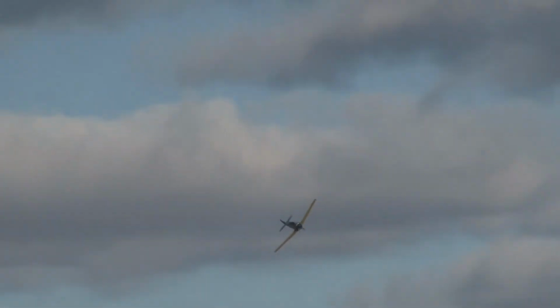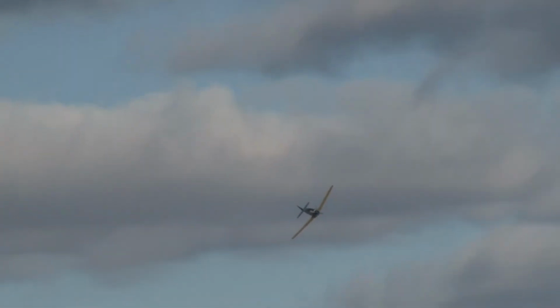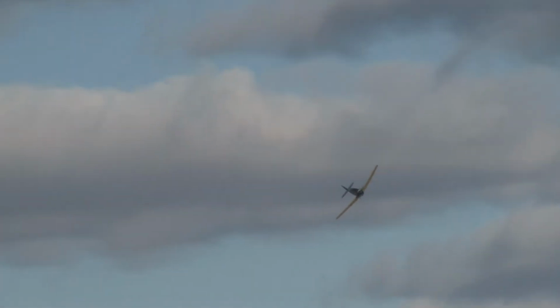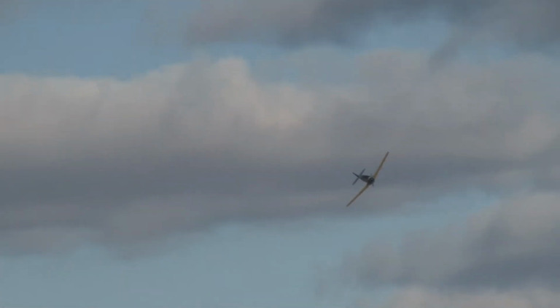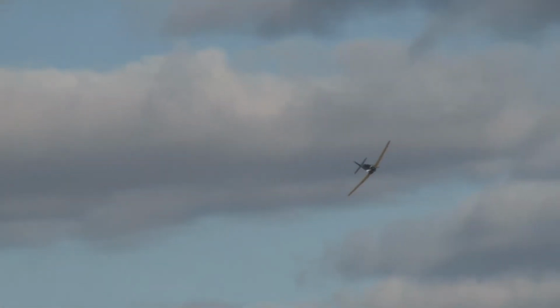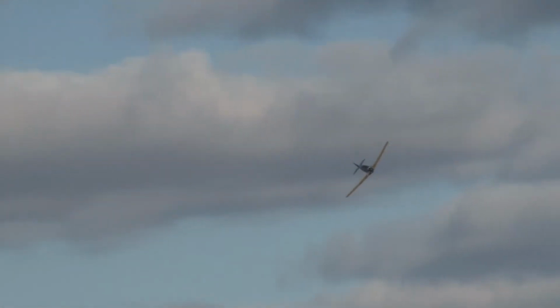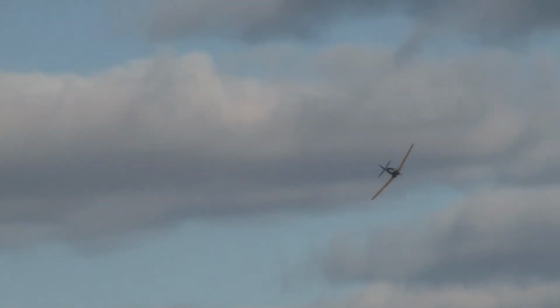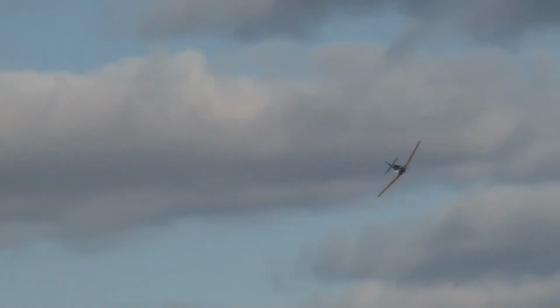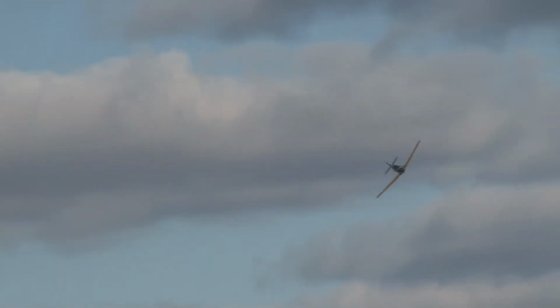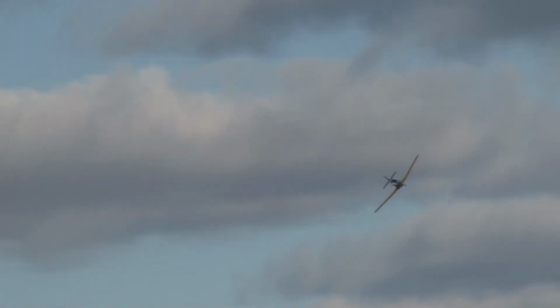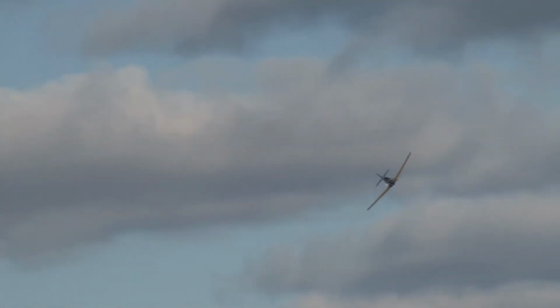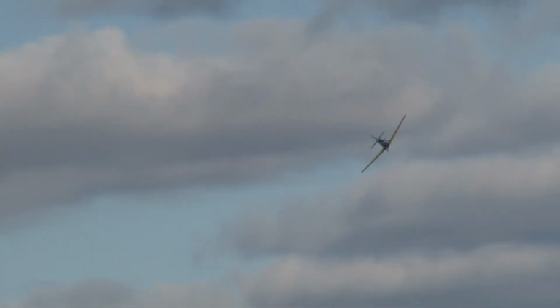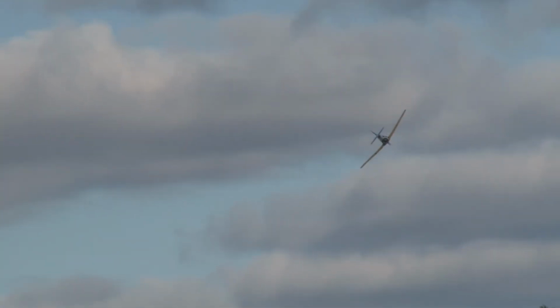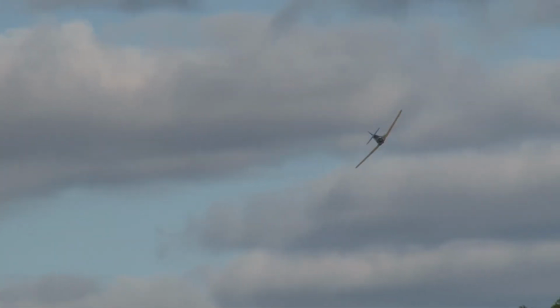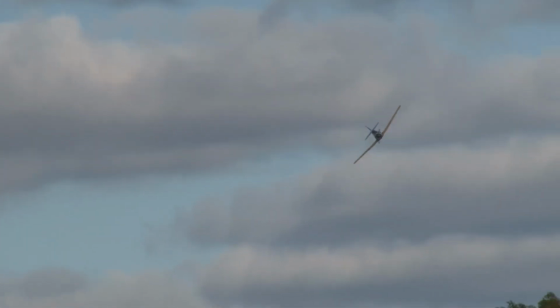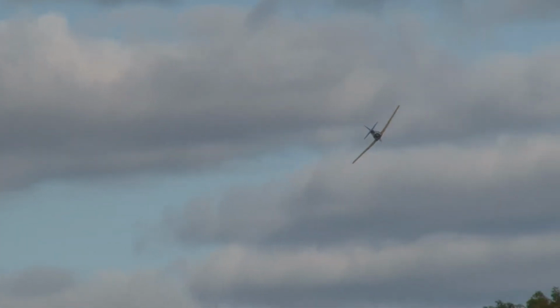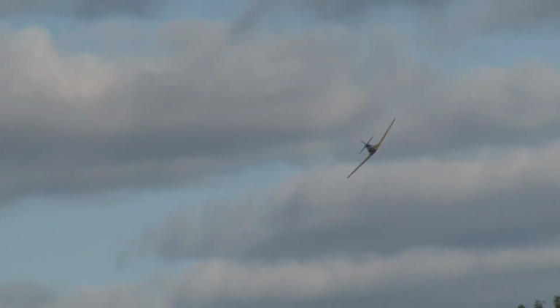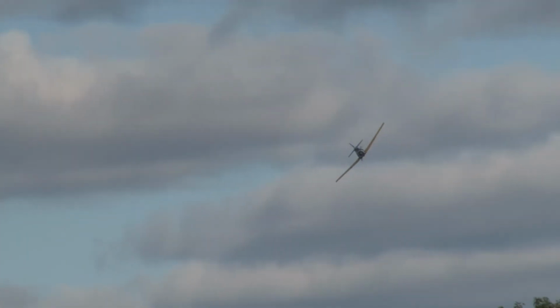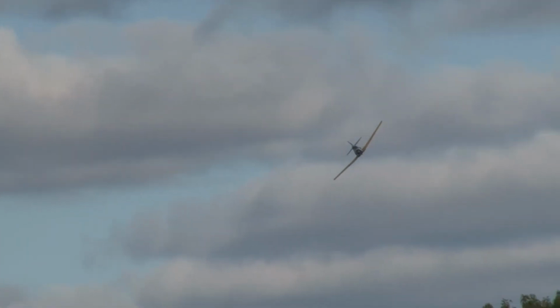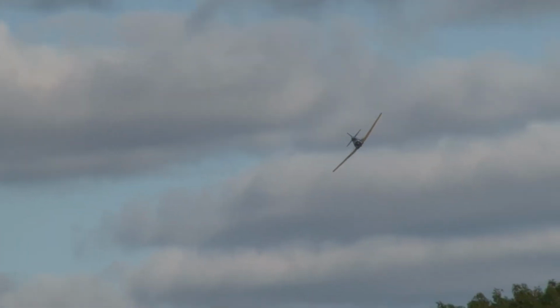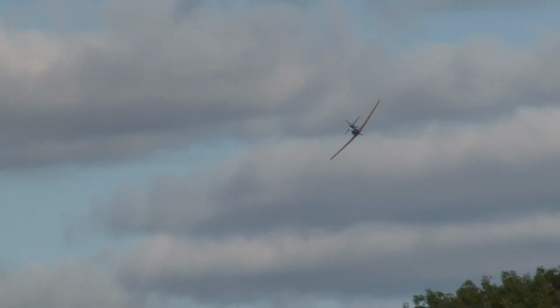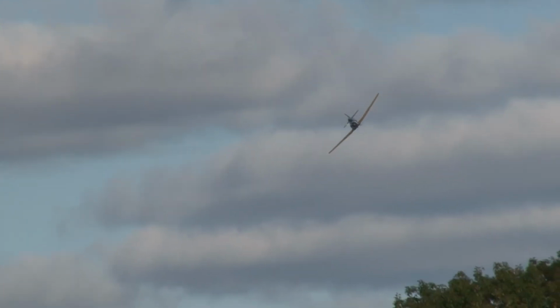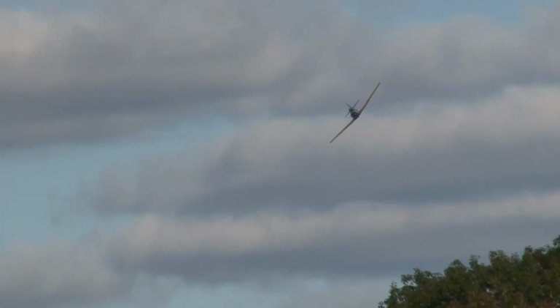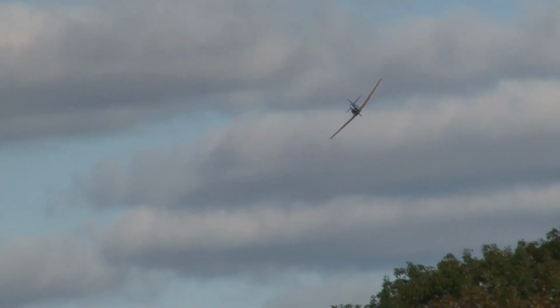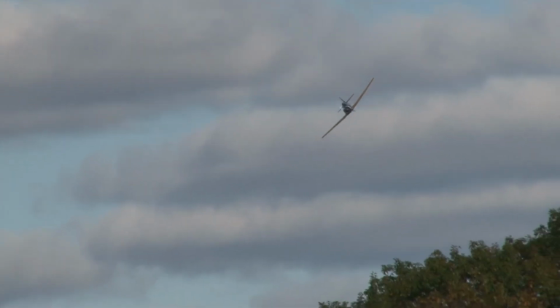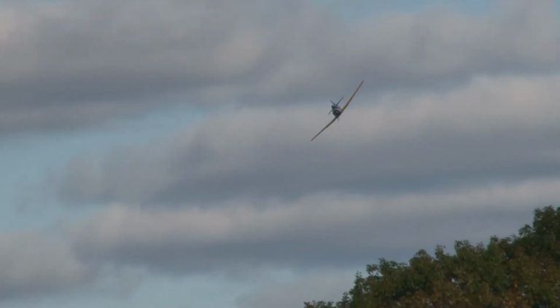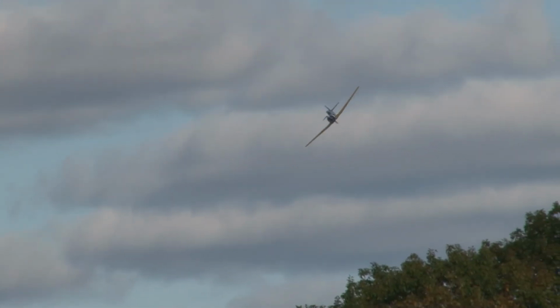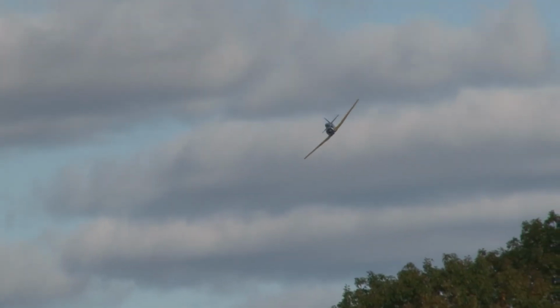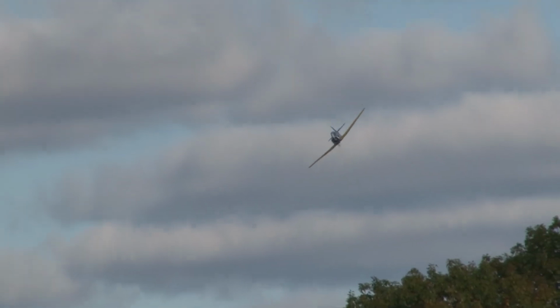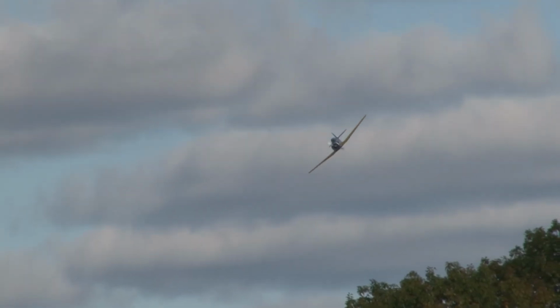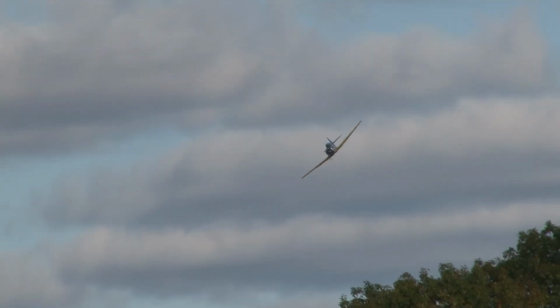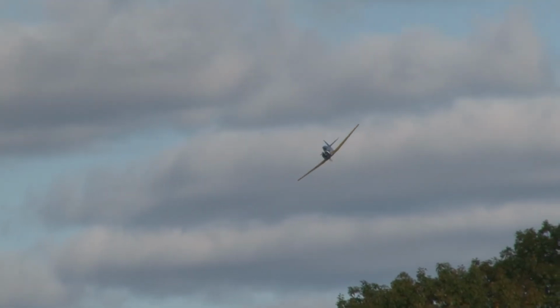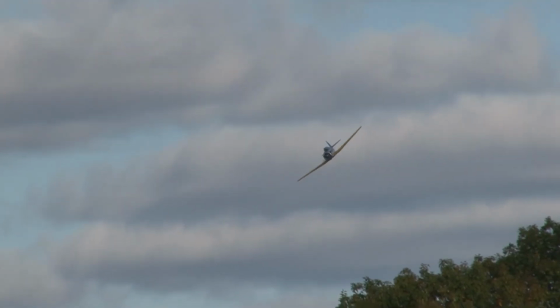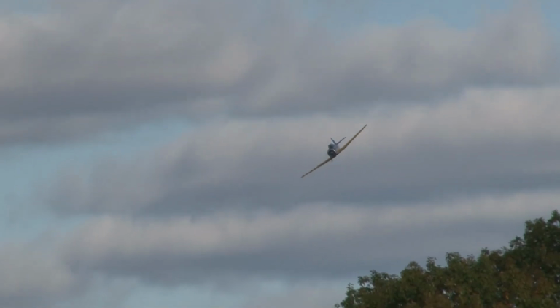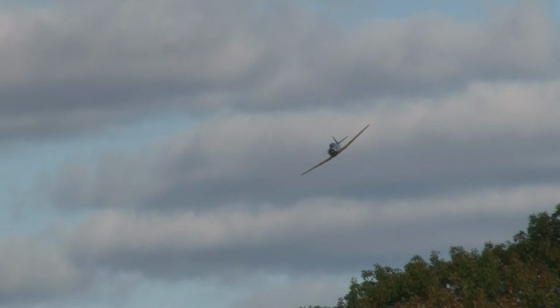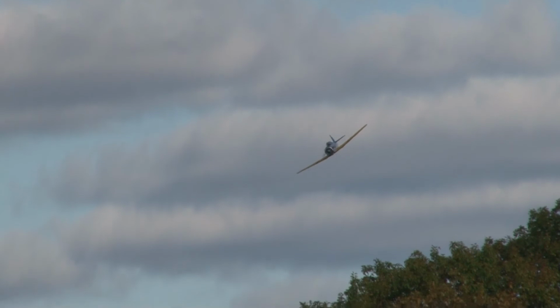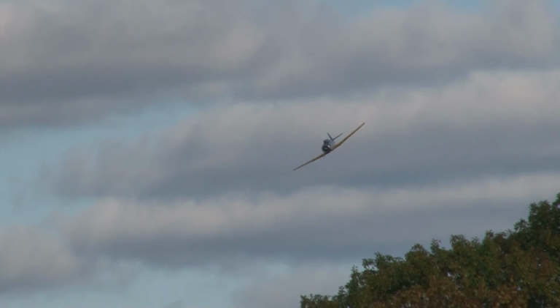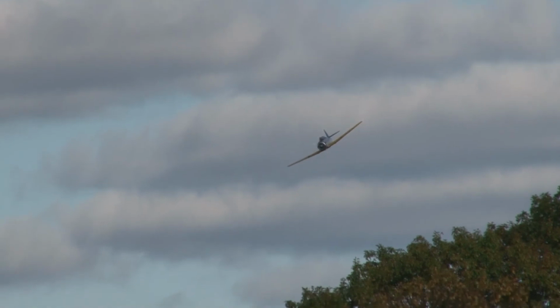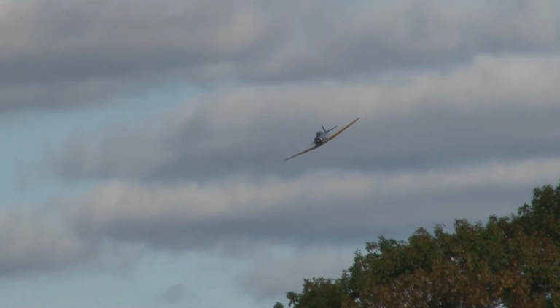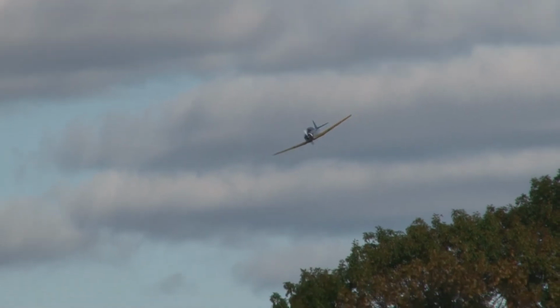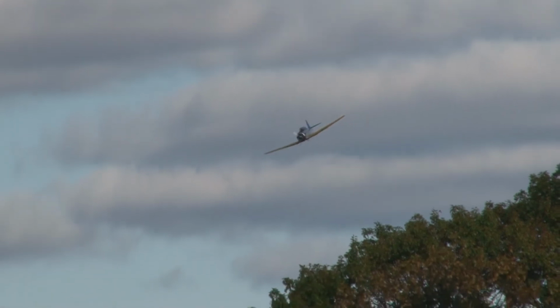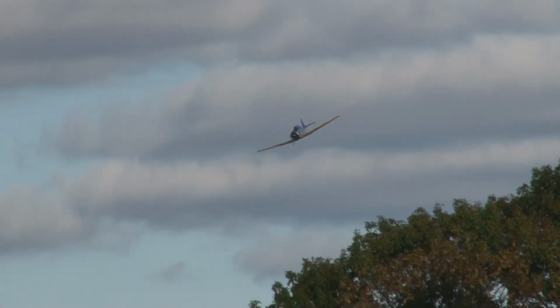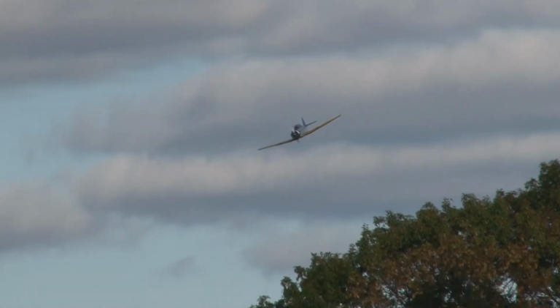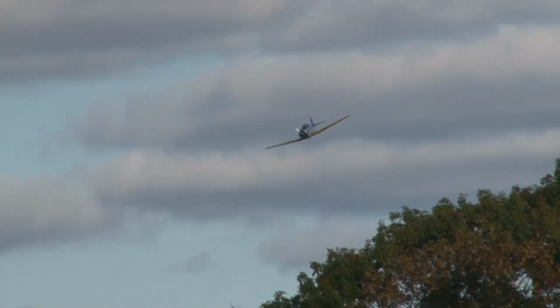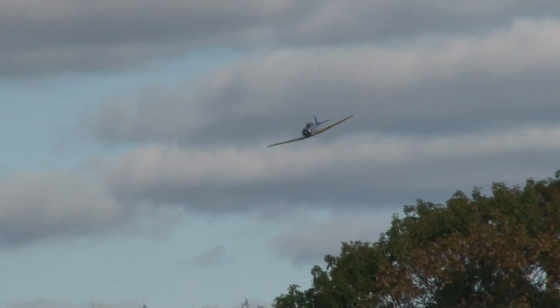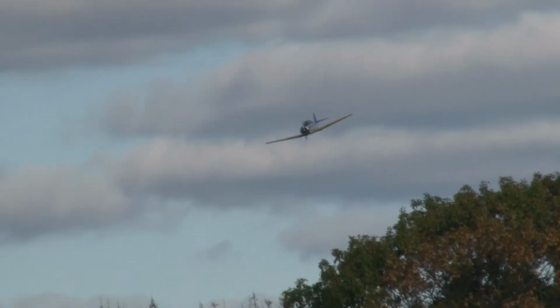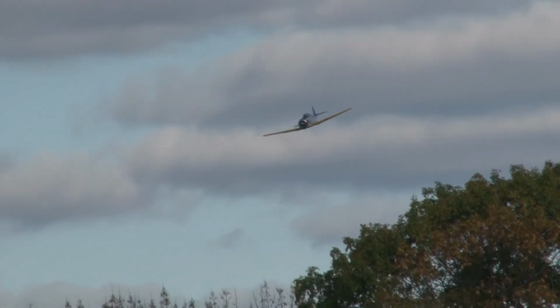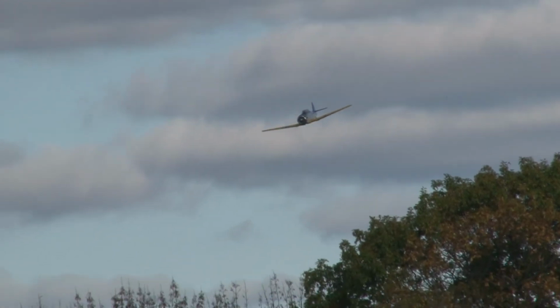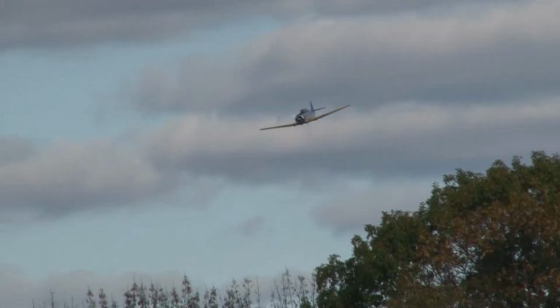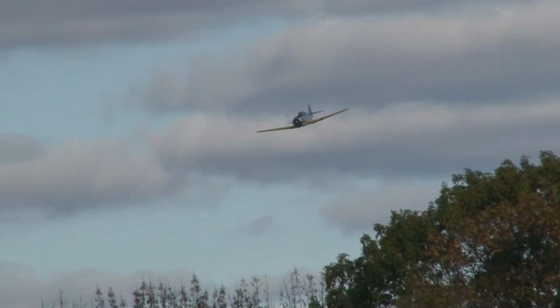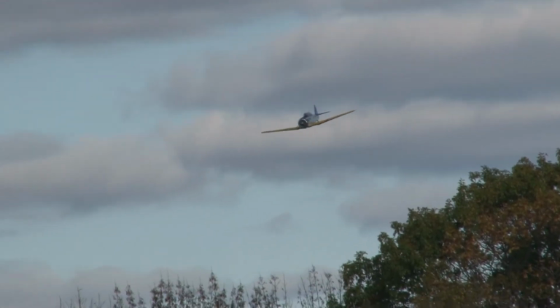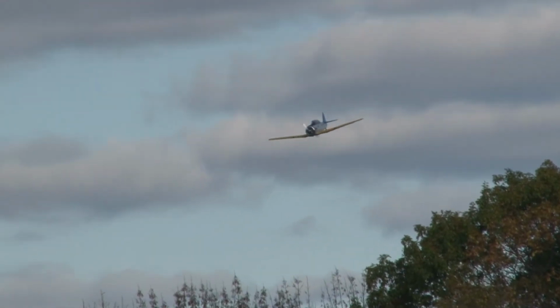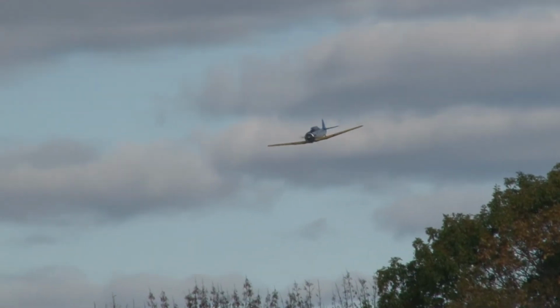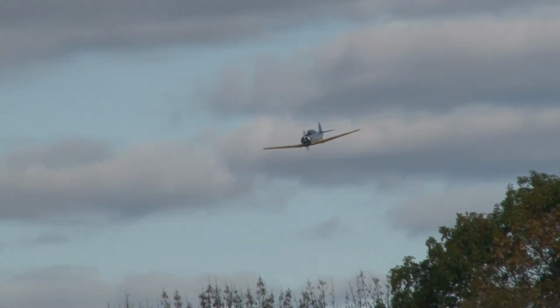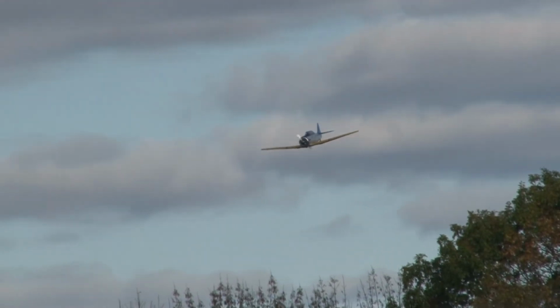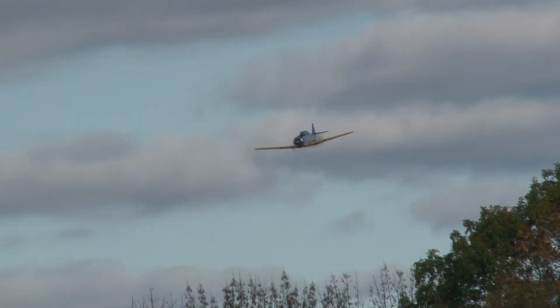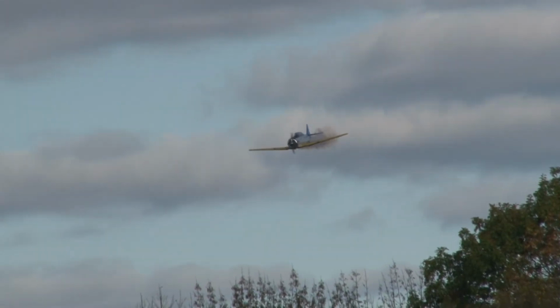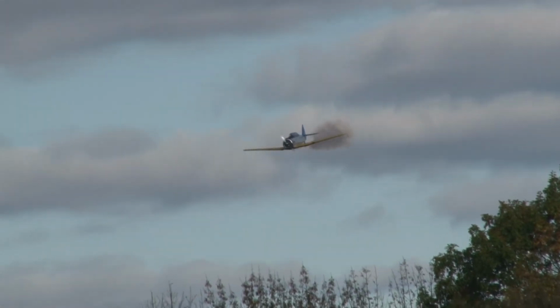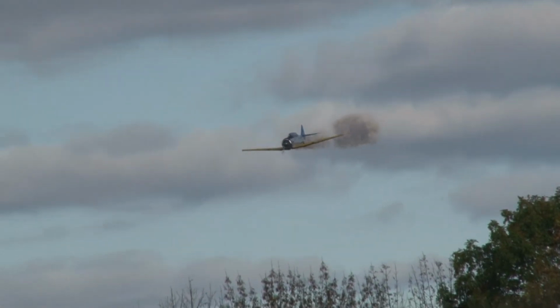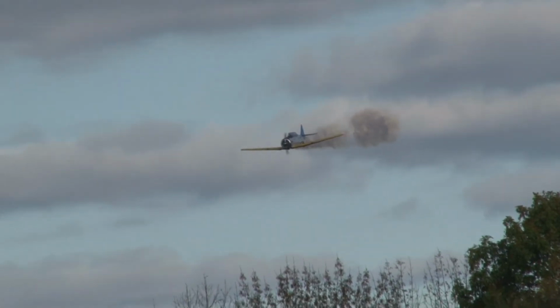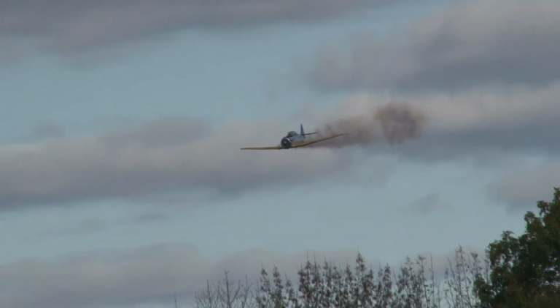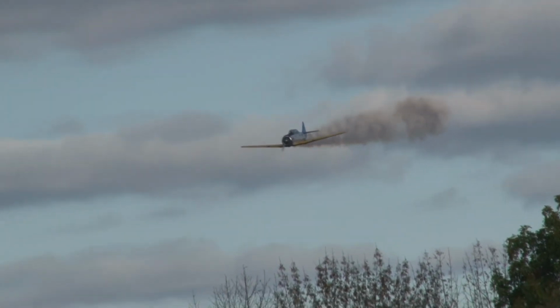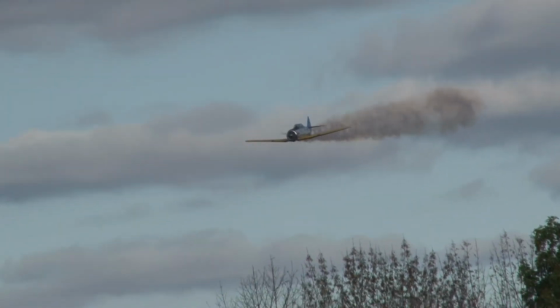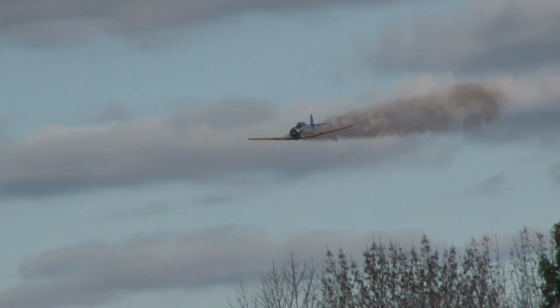From the right, ladies and gentlemen, Kevin Rousseau, the North American AT-6 Texan — the photo pass.